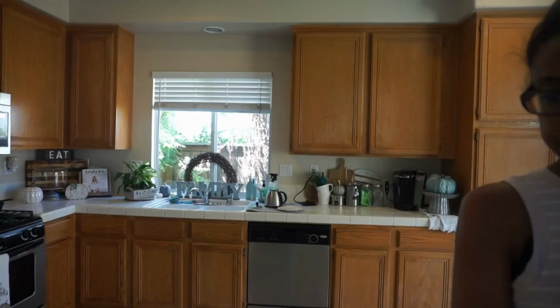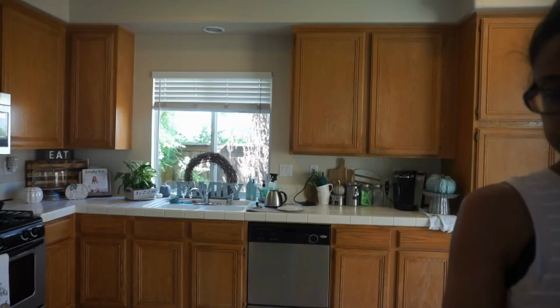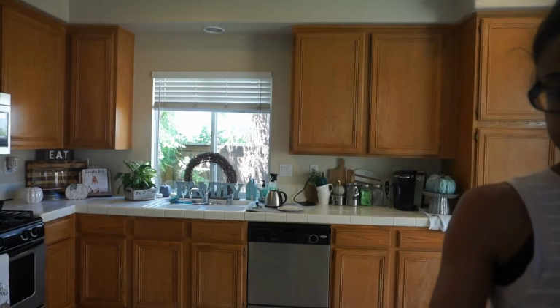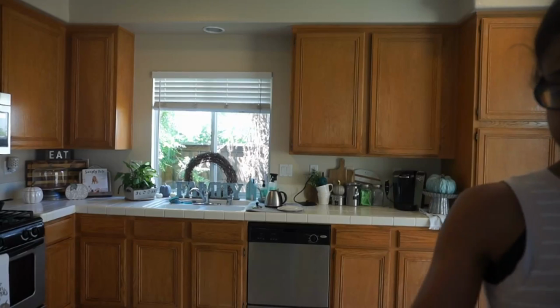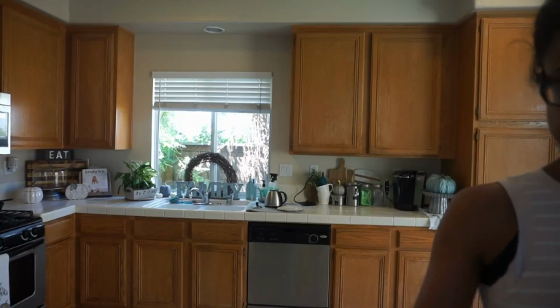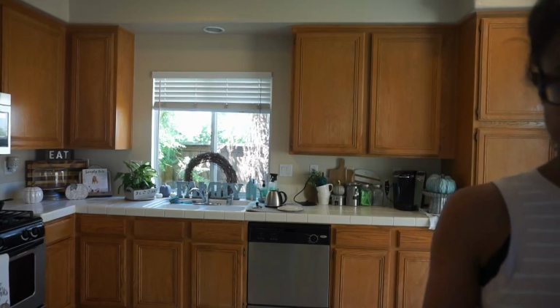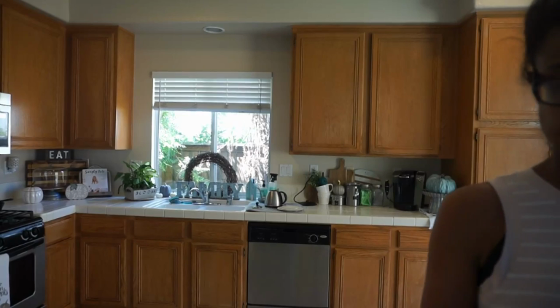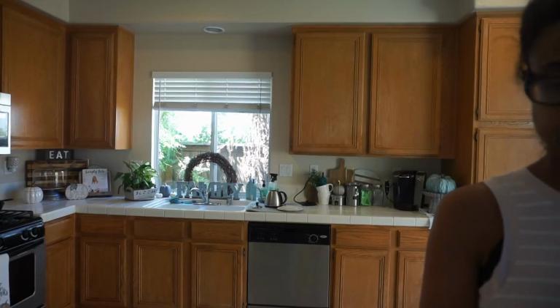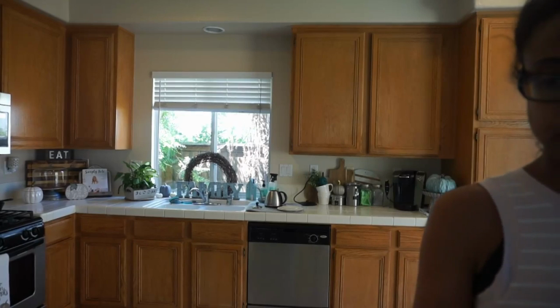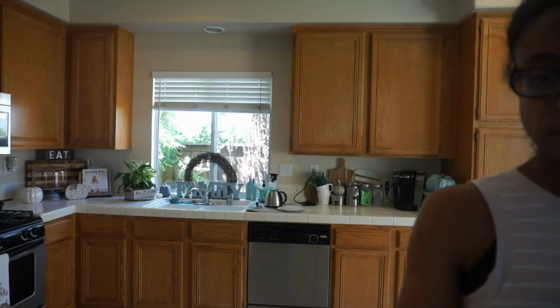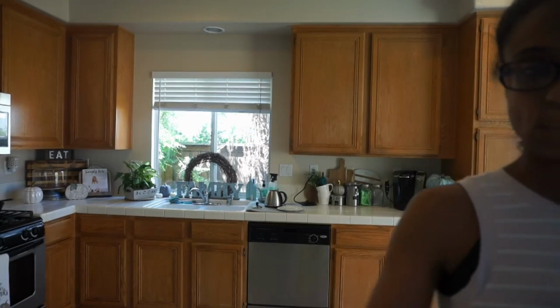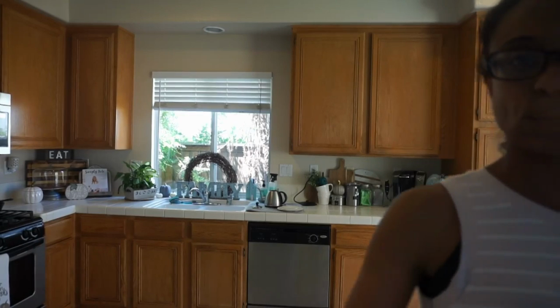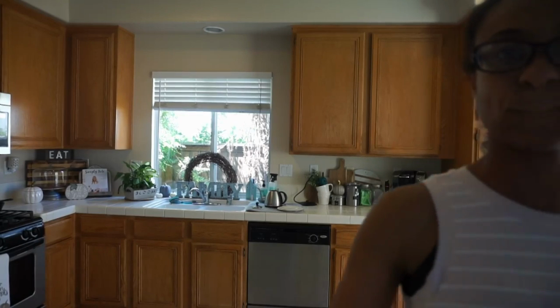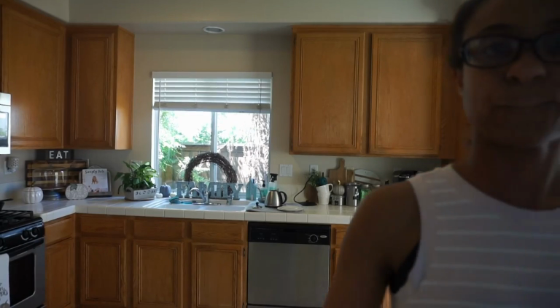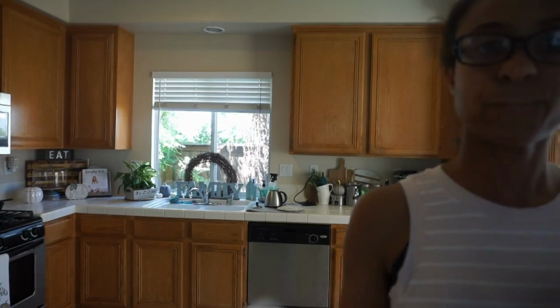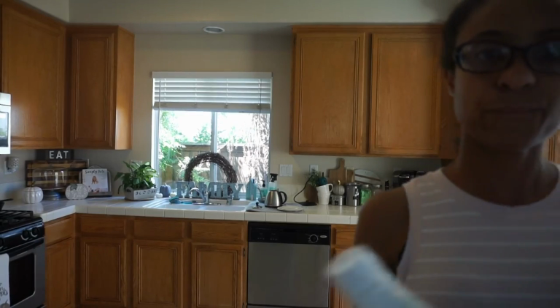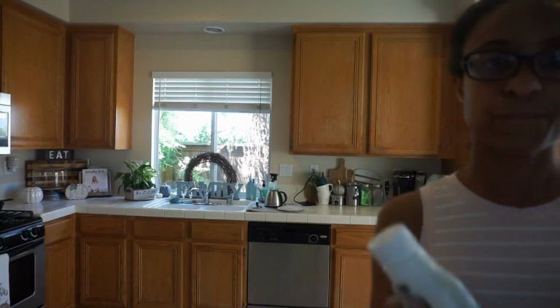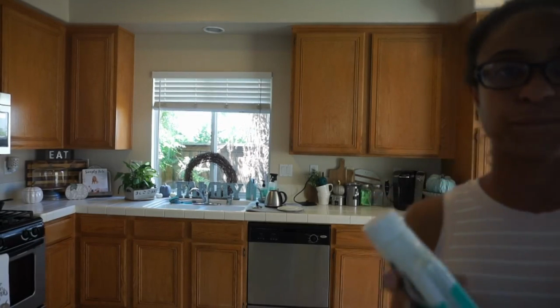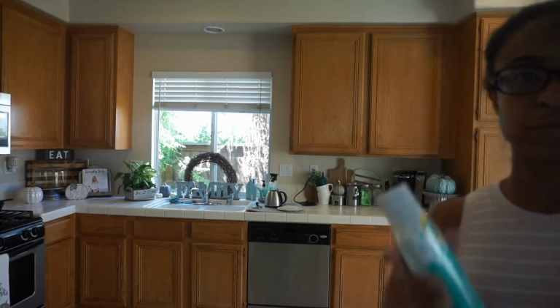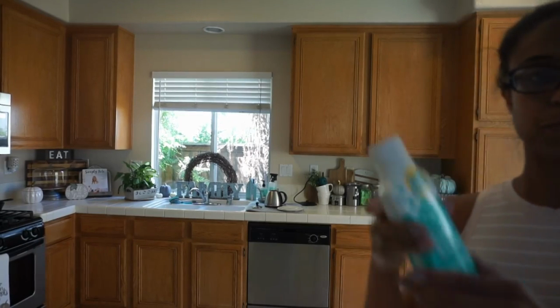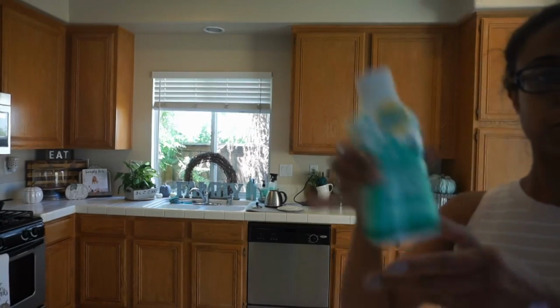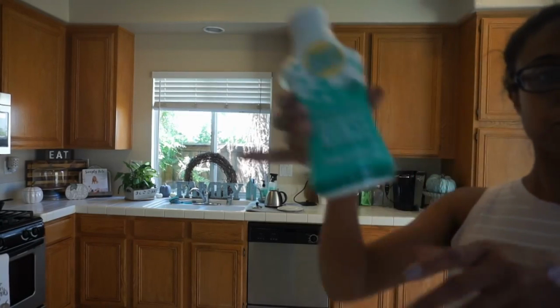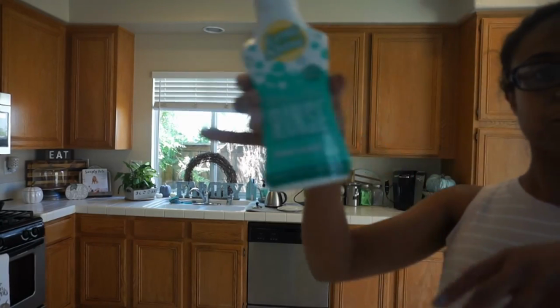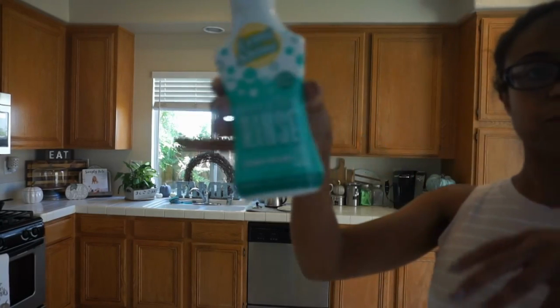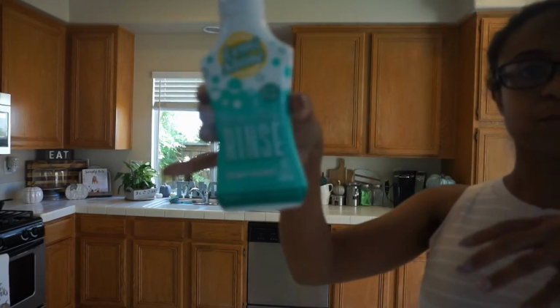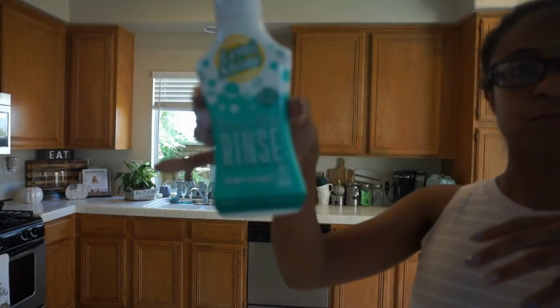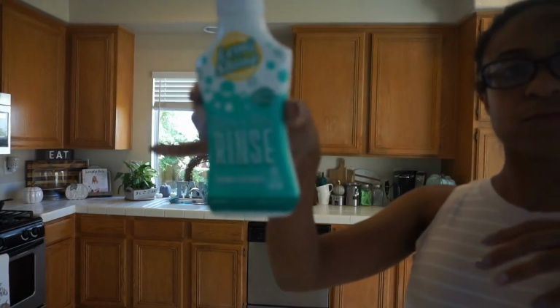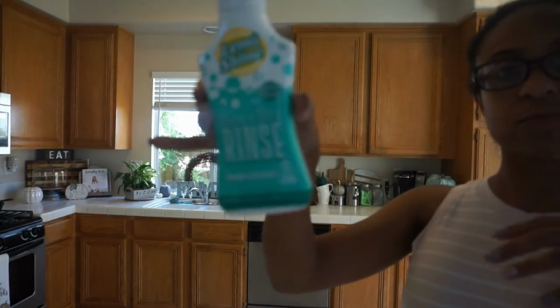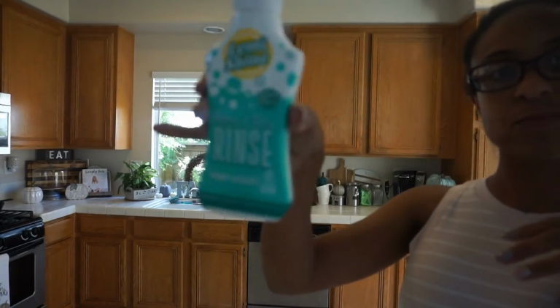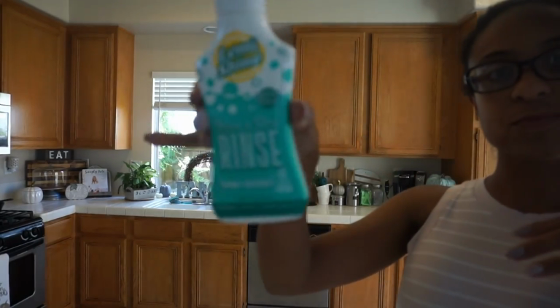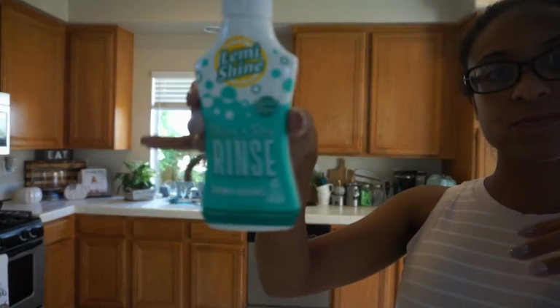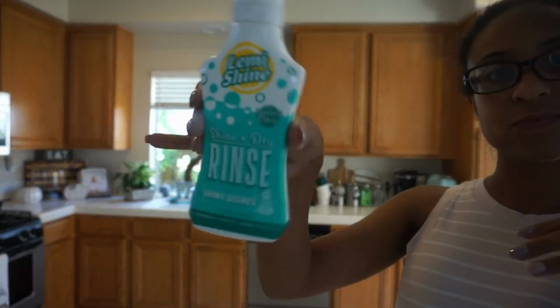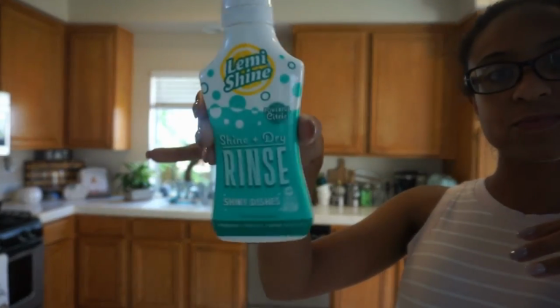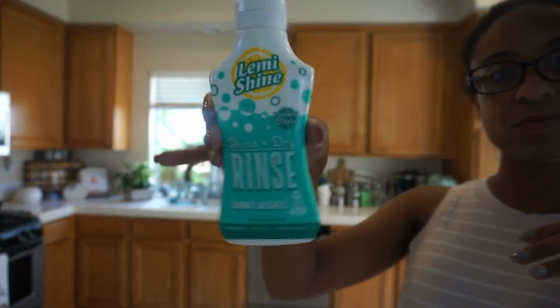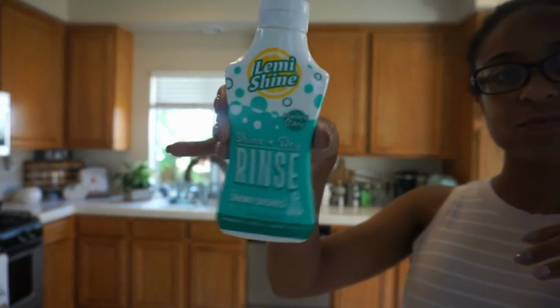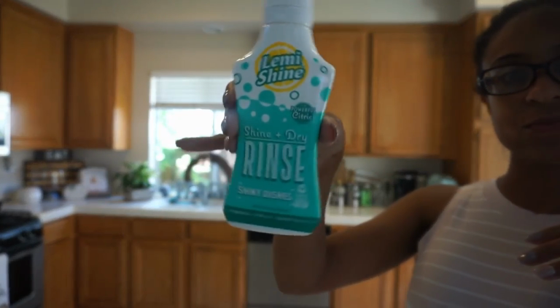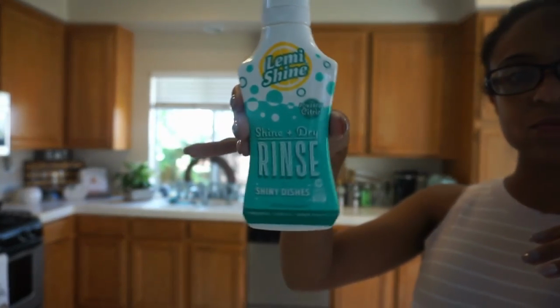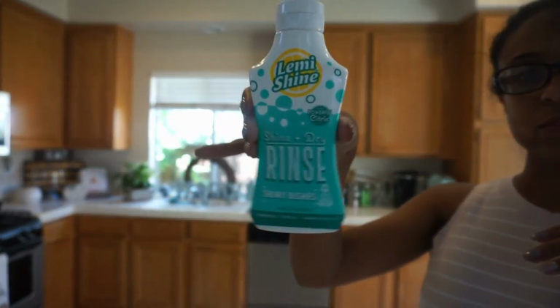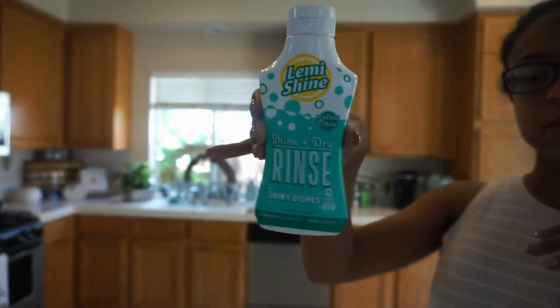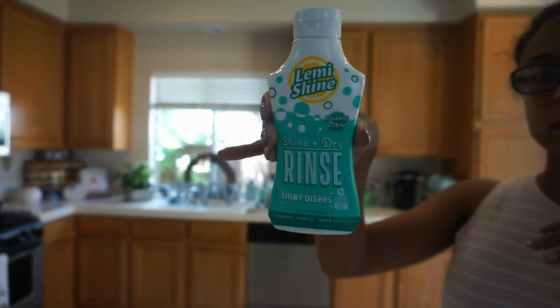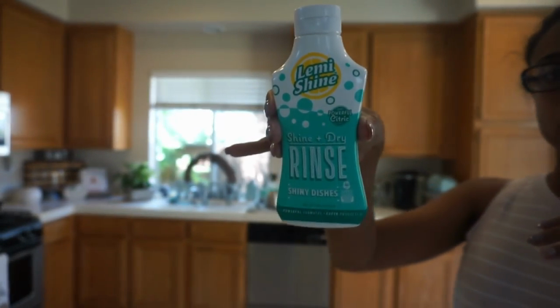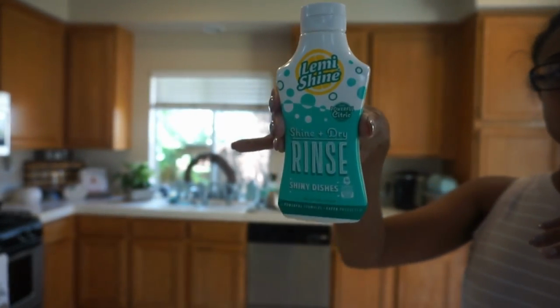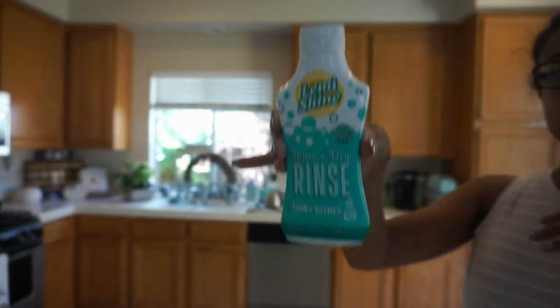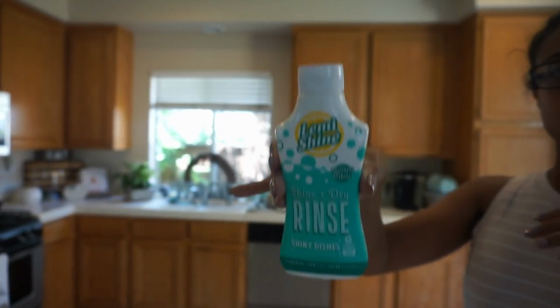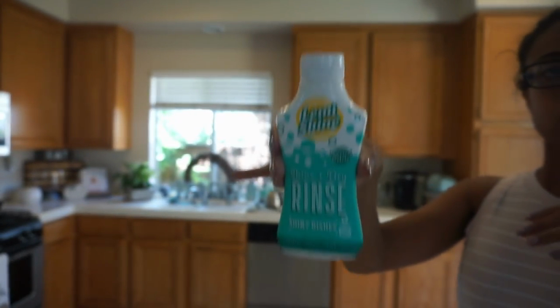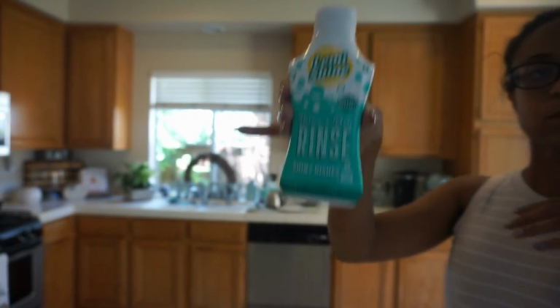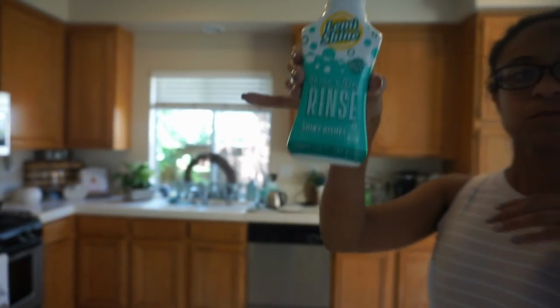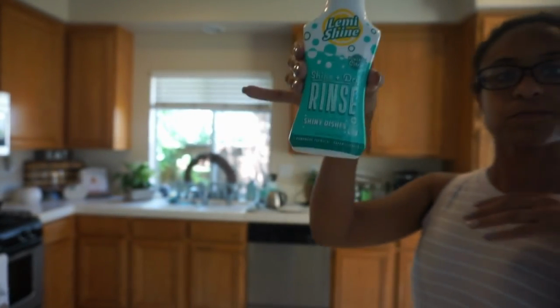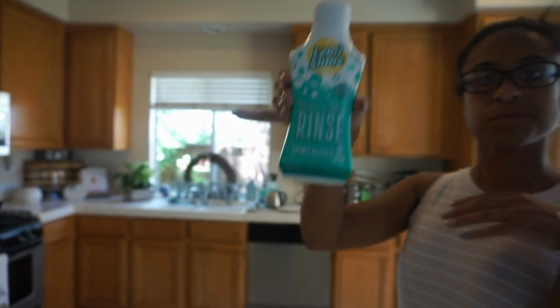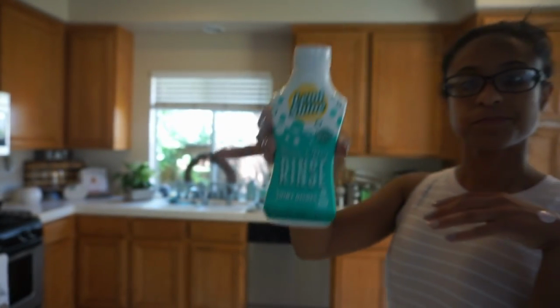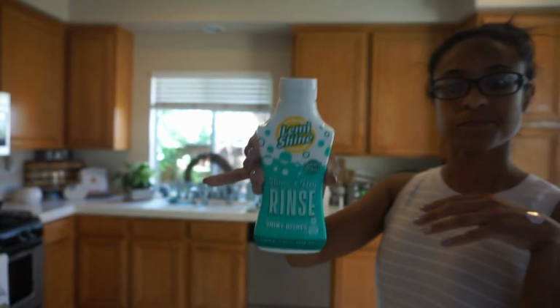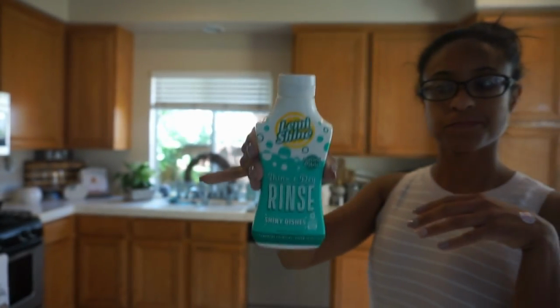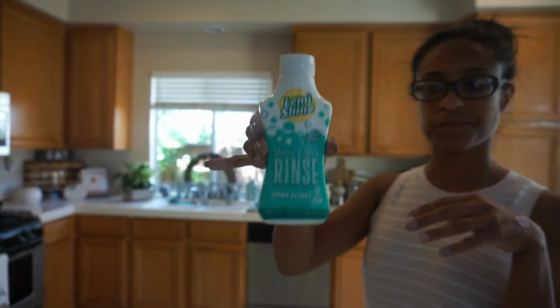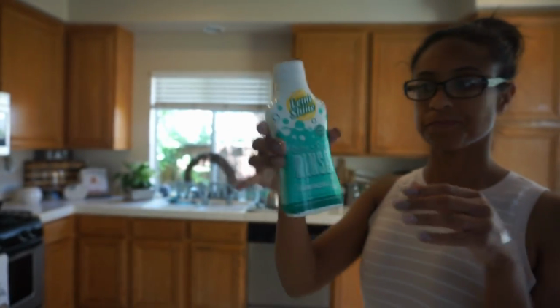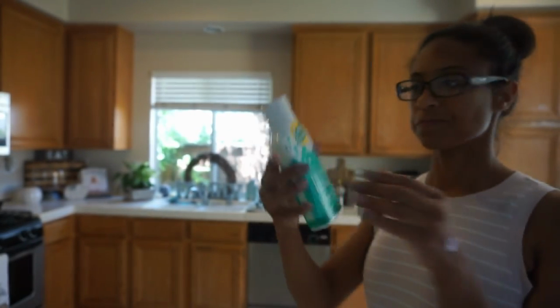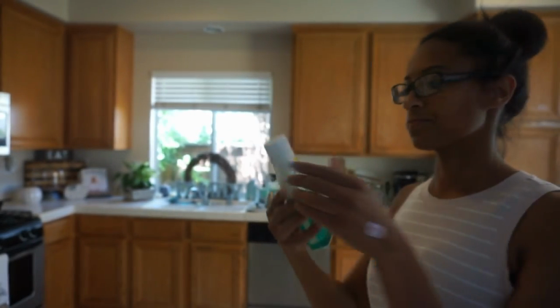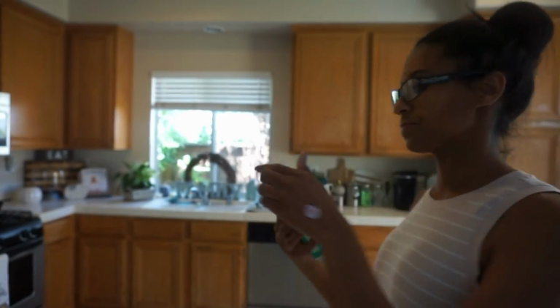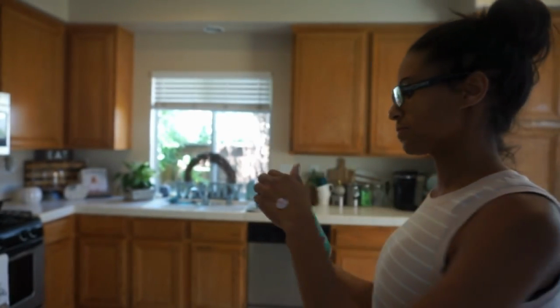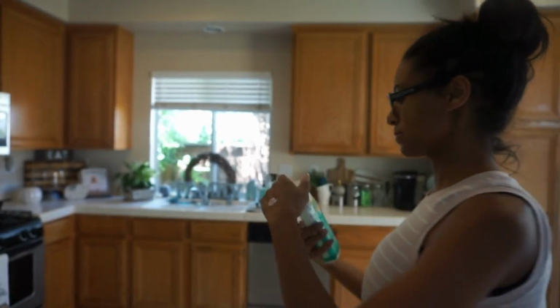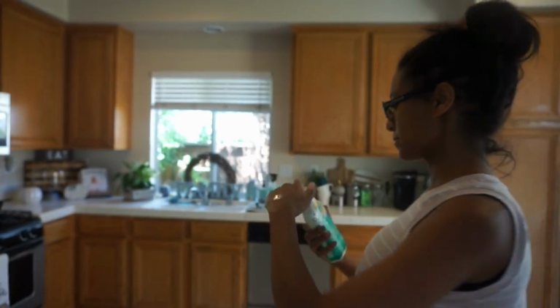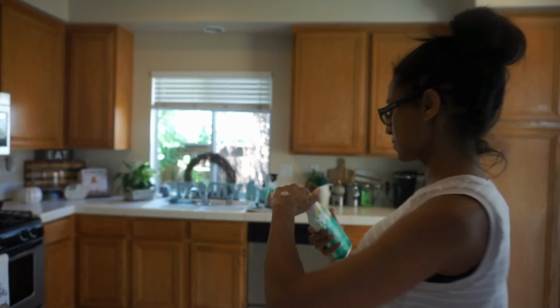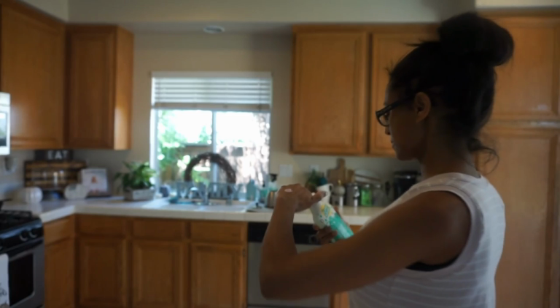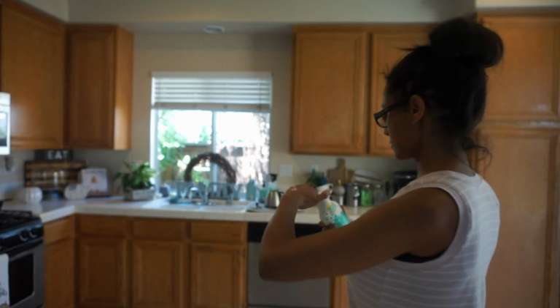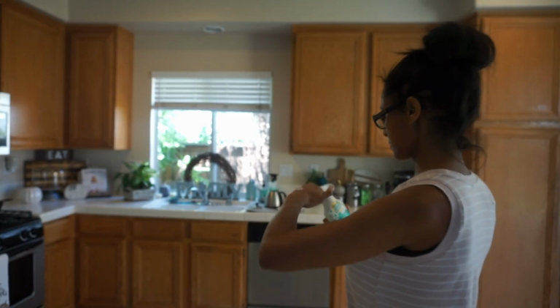Hi everybody, welcome back to my channel and today we are going to do disinfecting and cleaning.